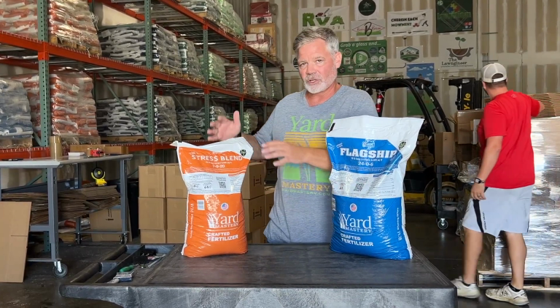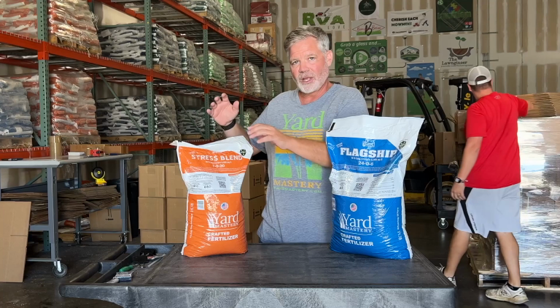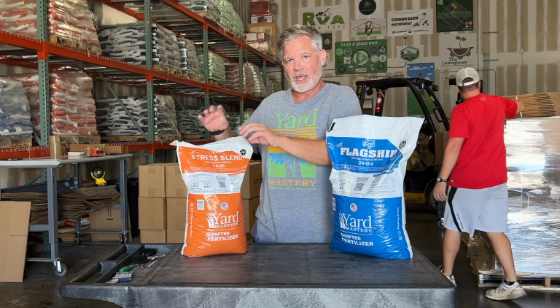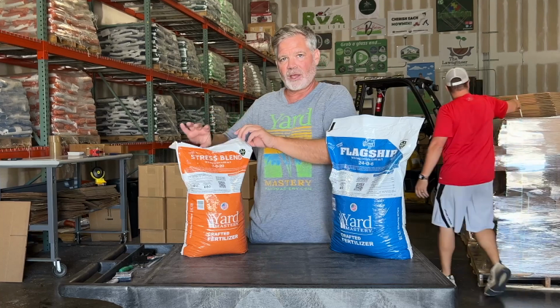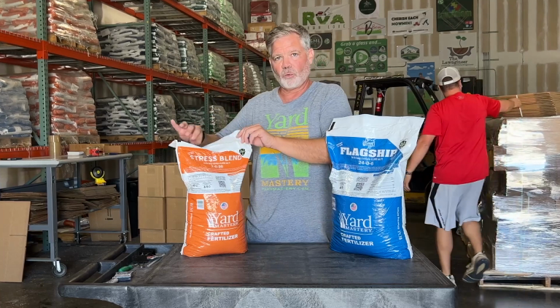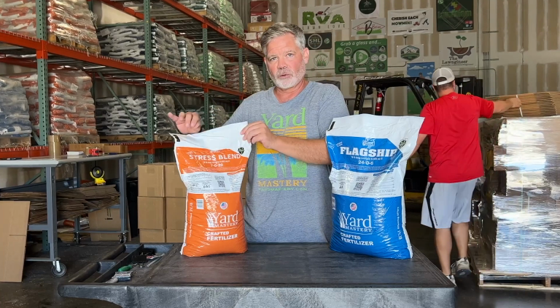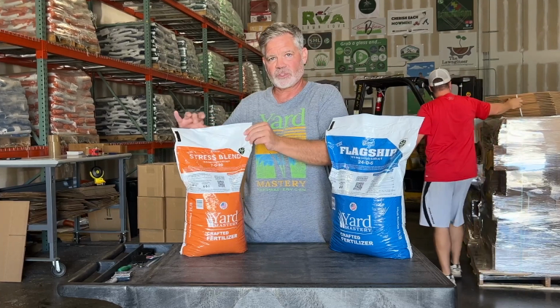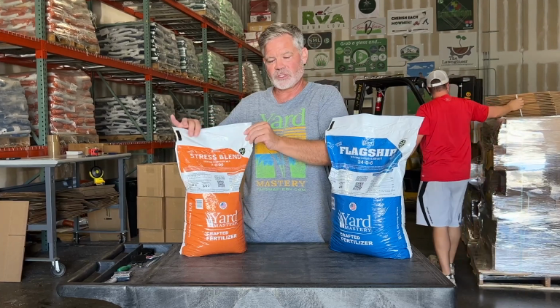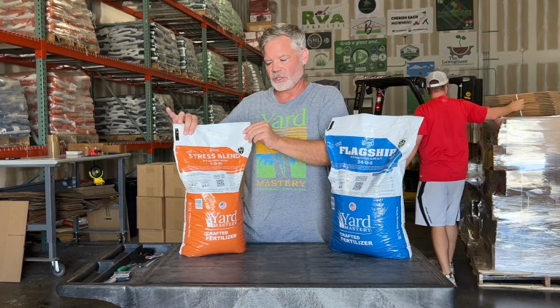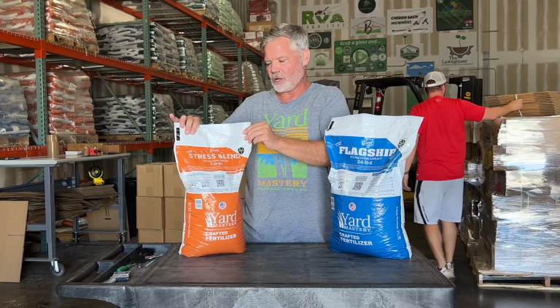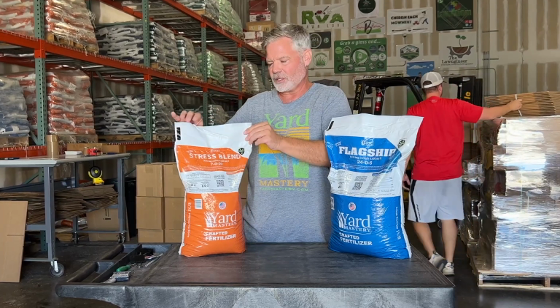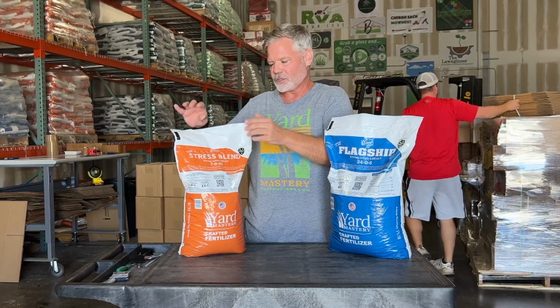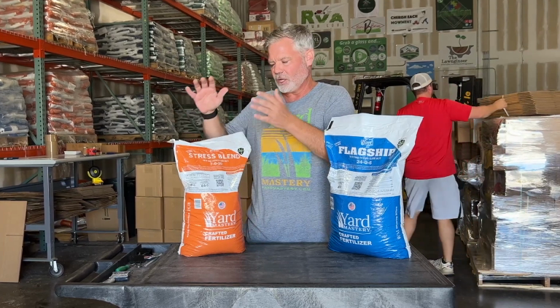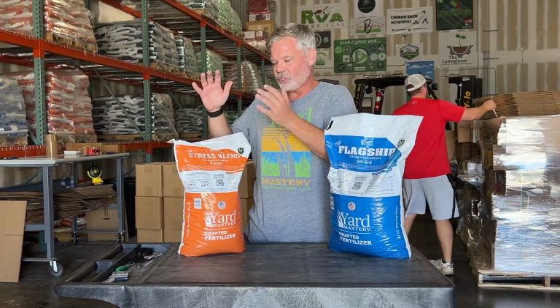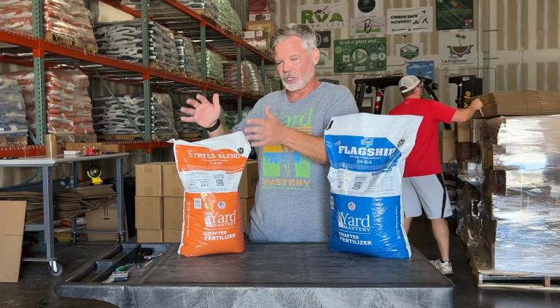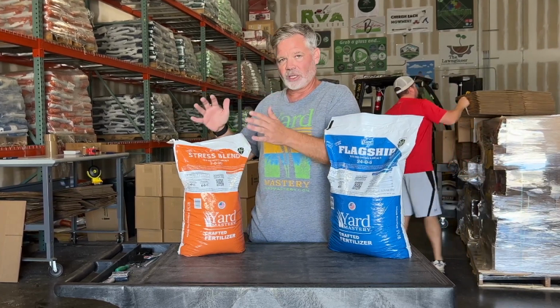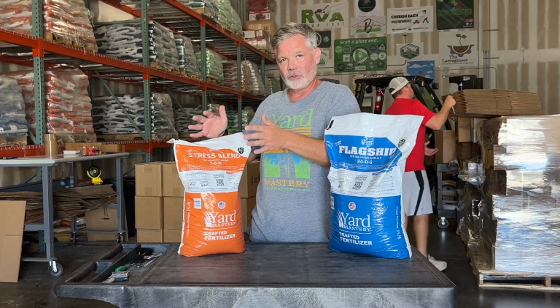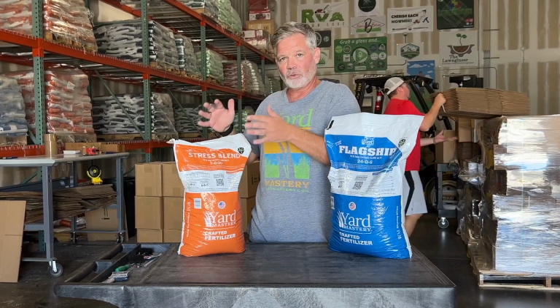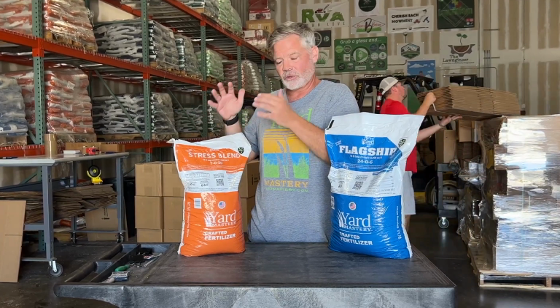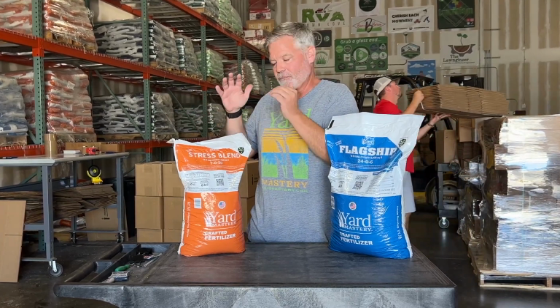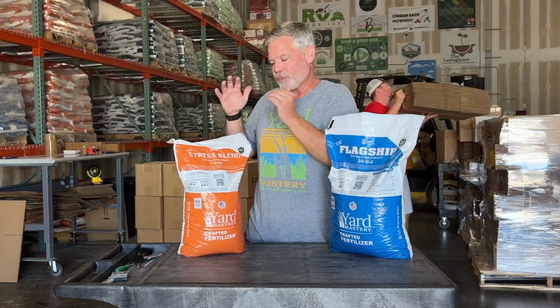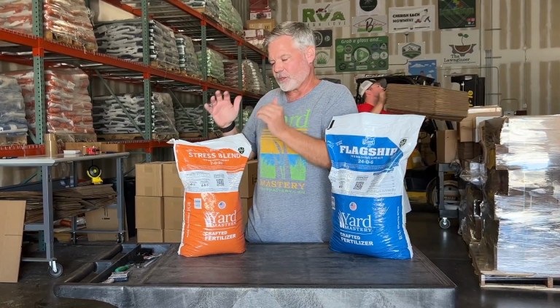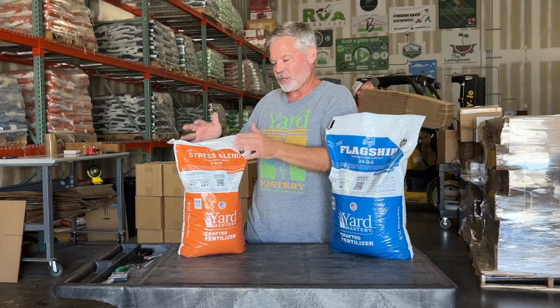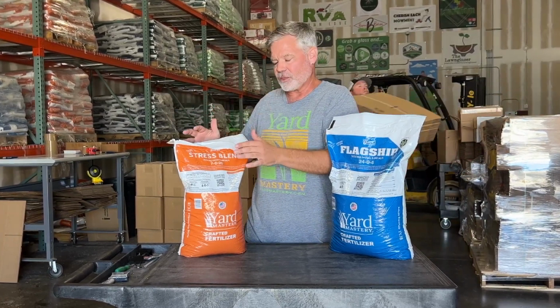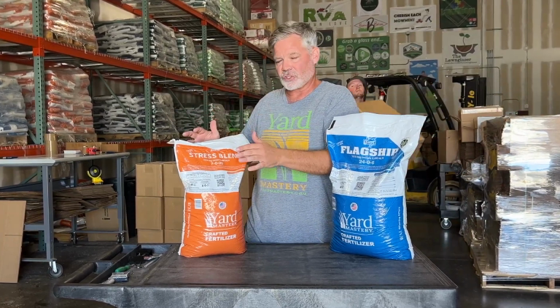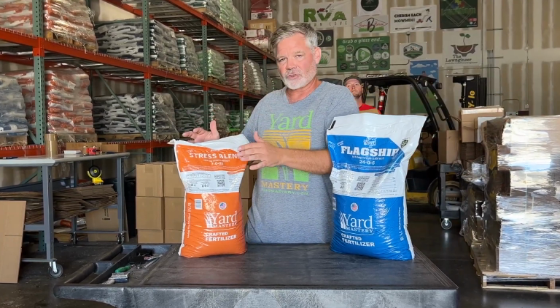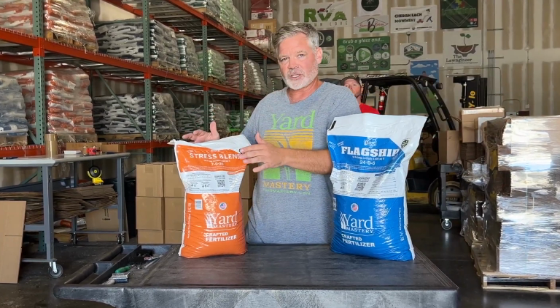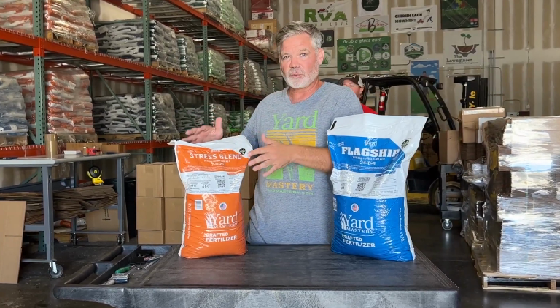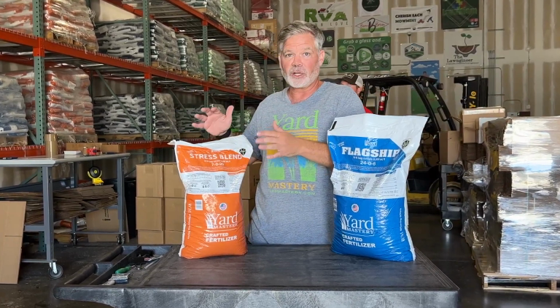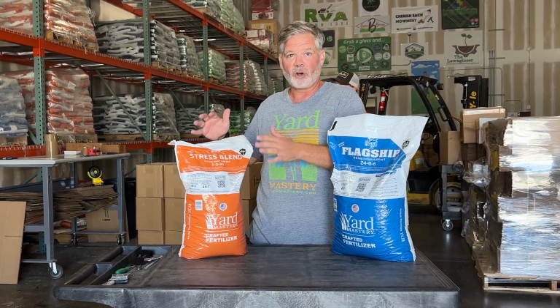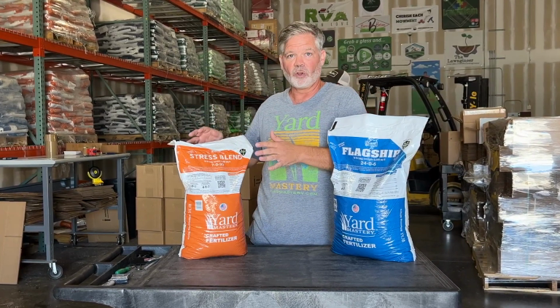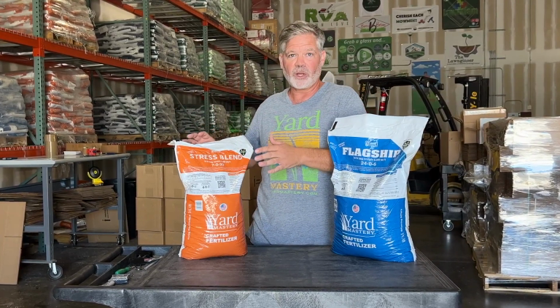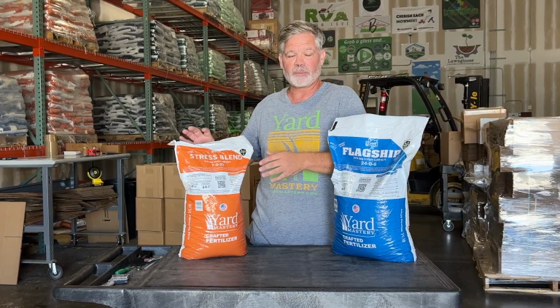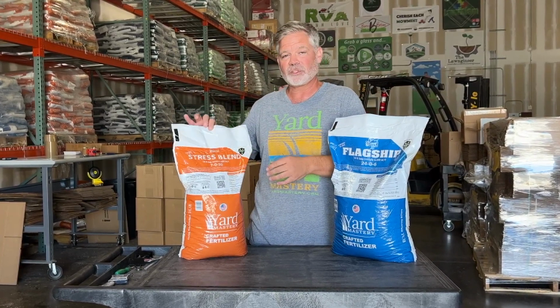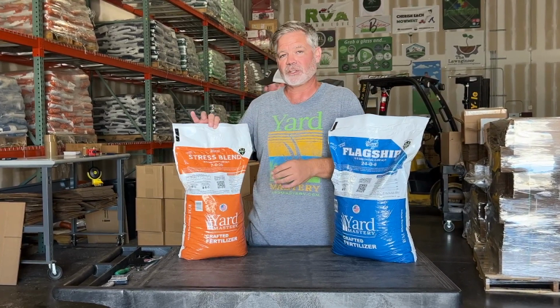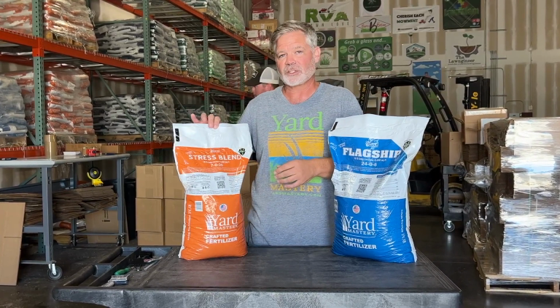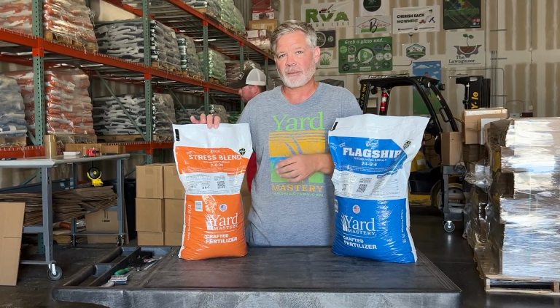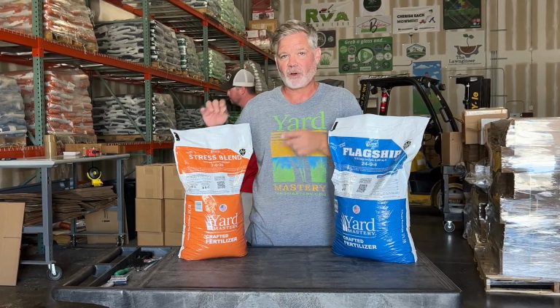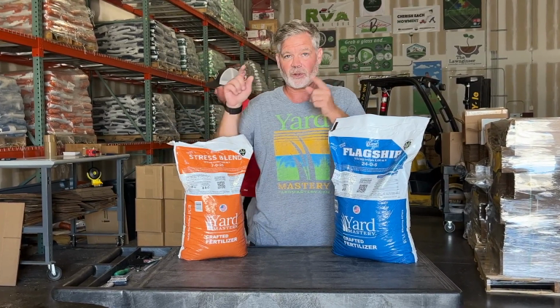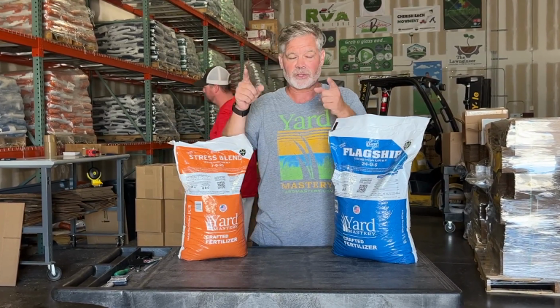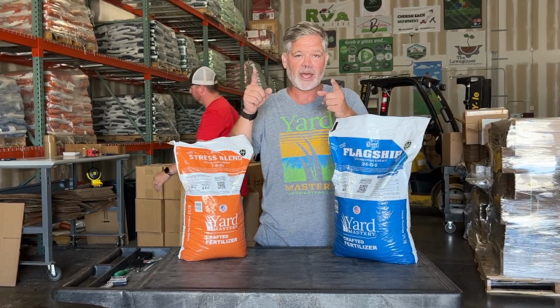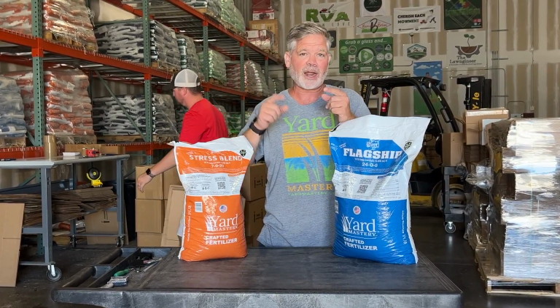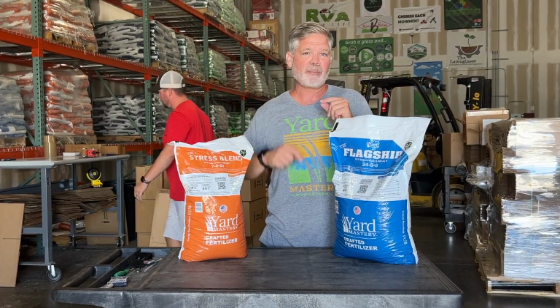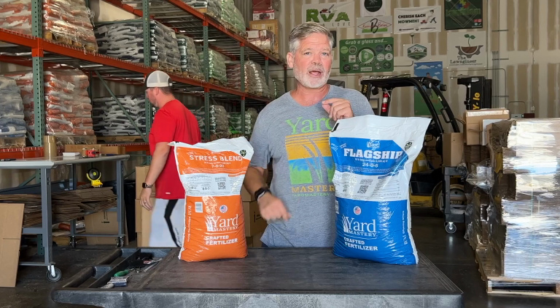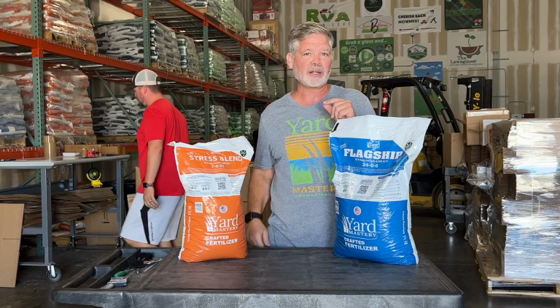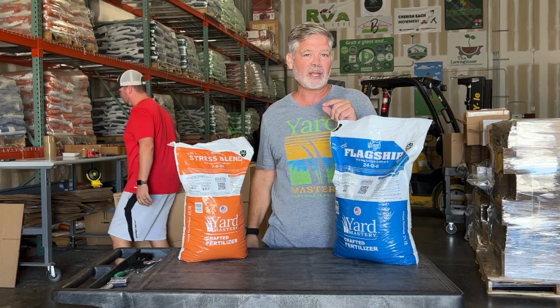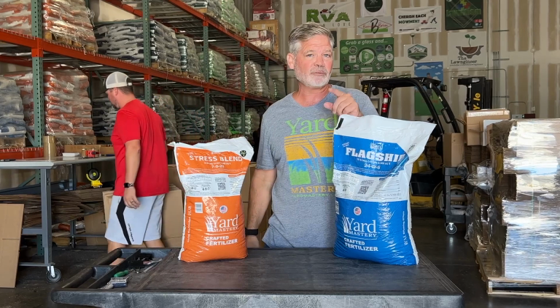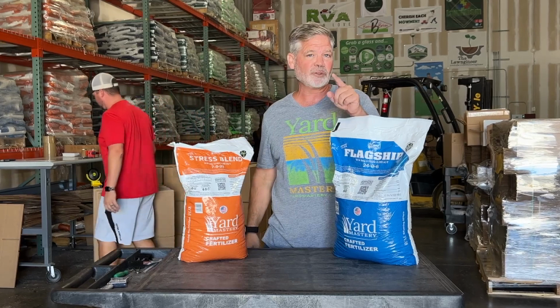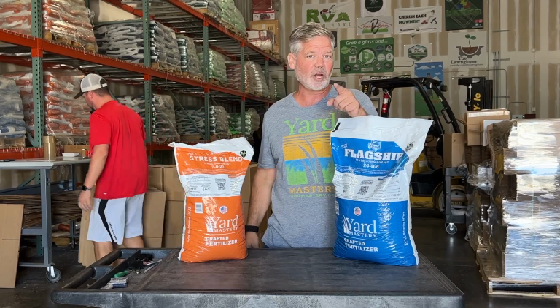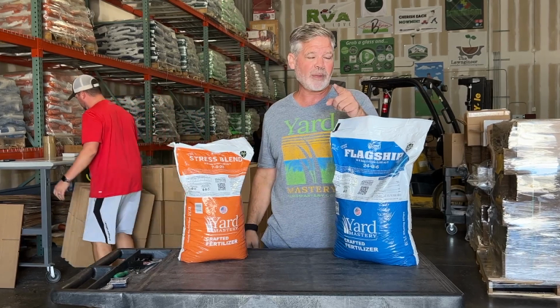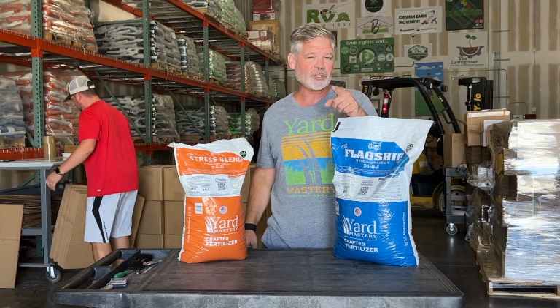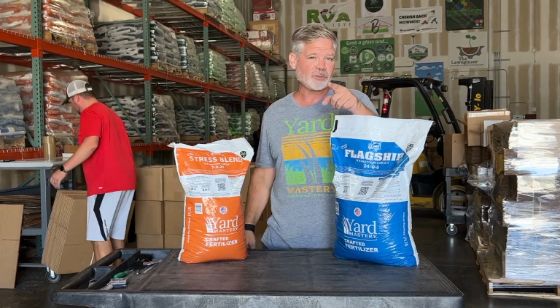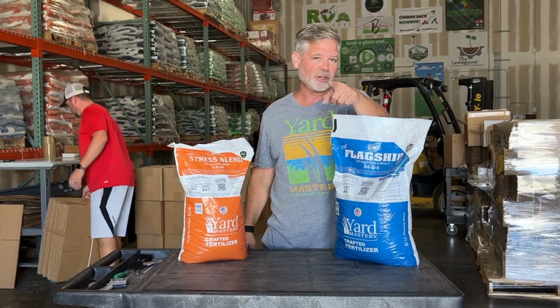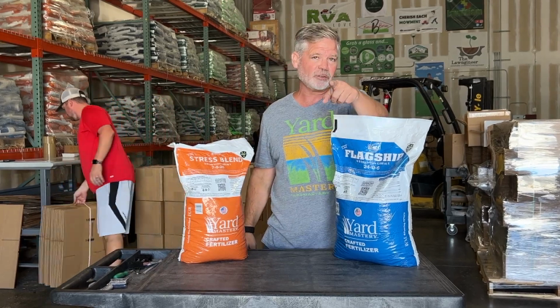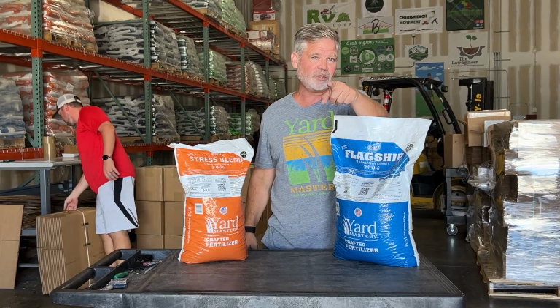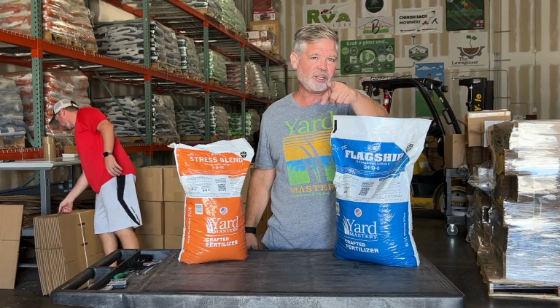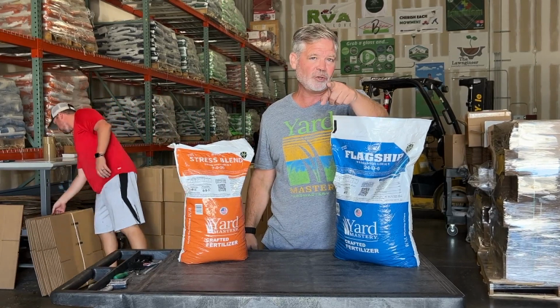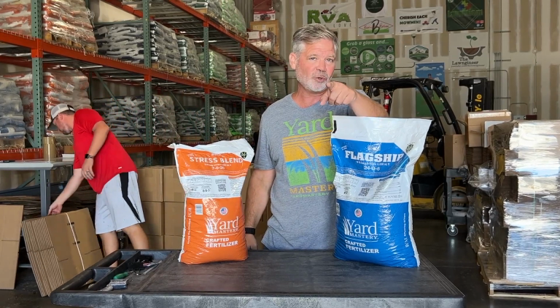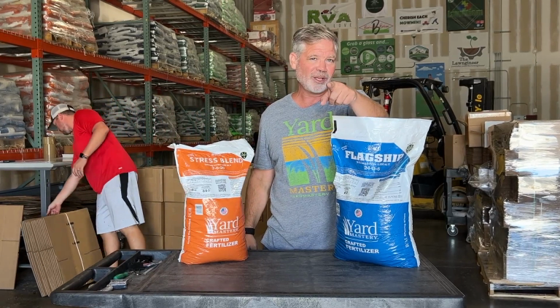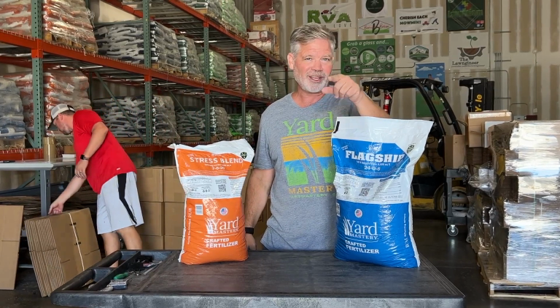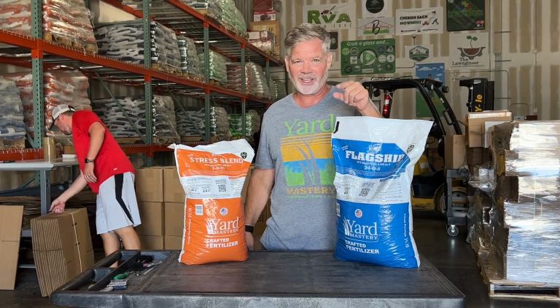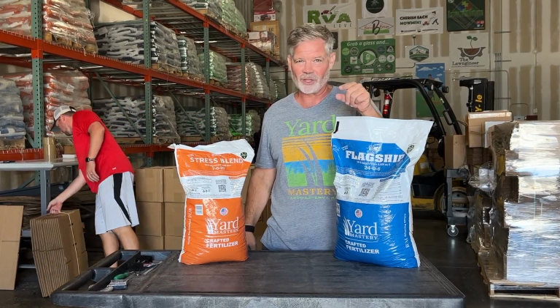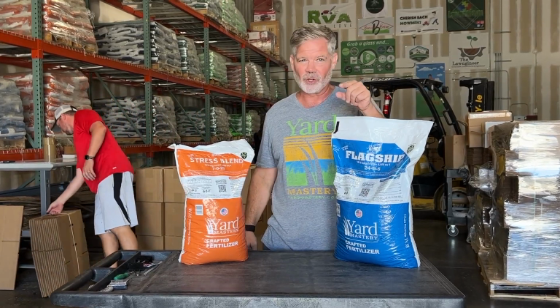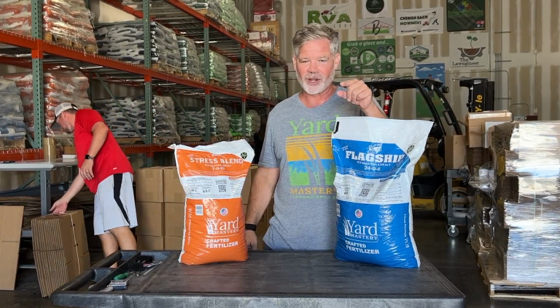So that's what you're using: cool season lawns, Flagship all fall and as your winterizer; and warm season lawns, the Stress Blend all the way up until you stop mowing. With that, I'm Alan Hayne for Yard Mastery, and I'll see you in the lawn.